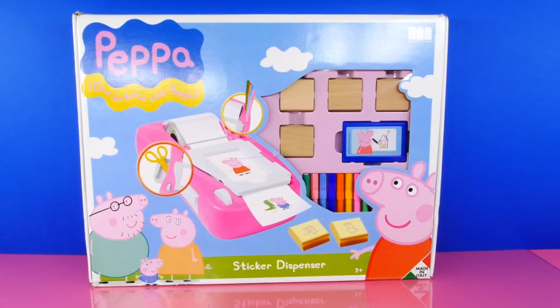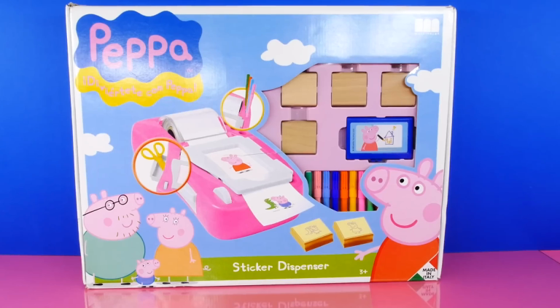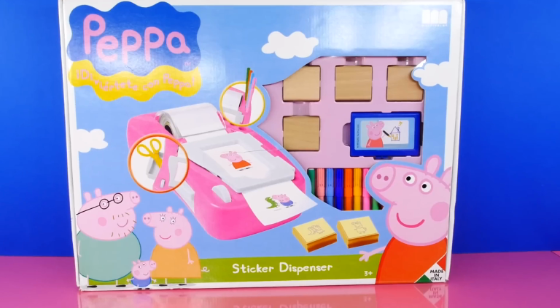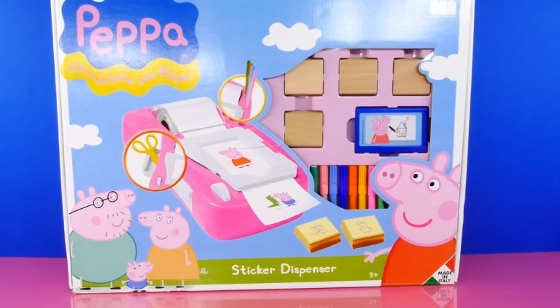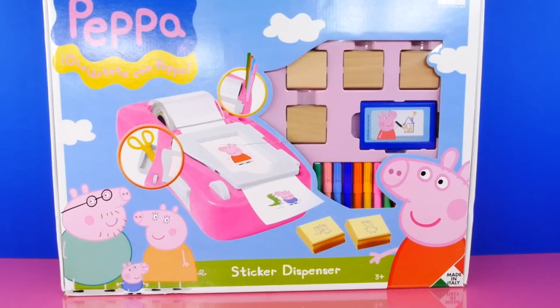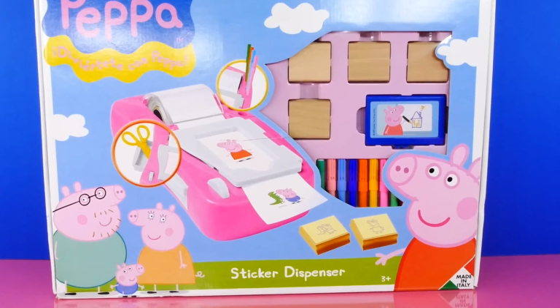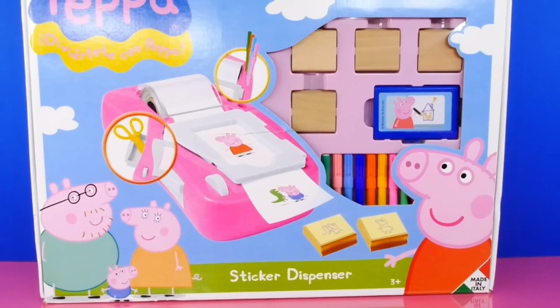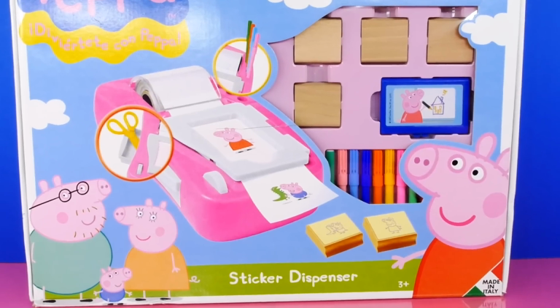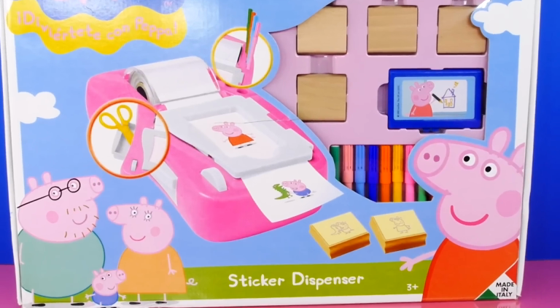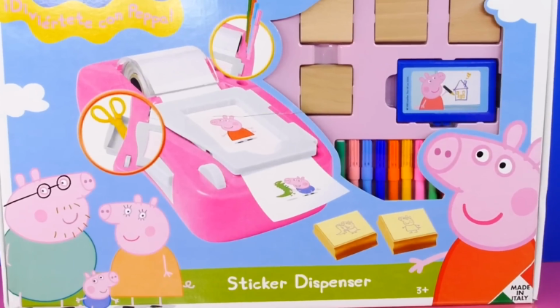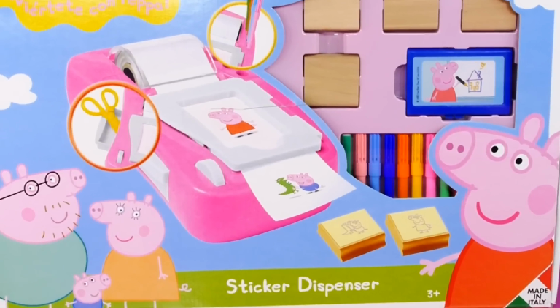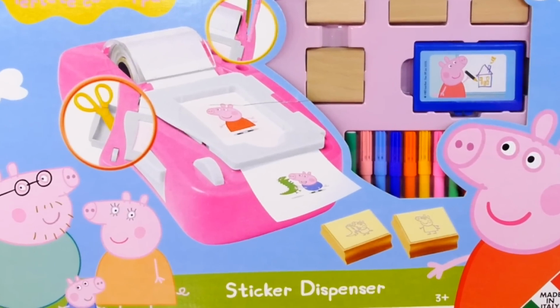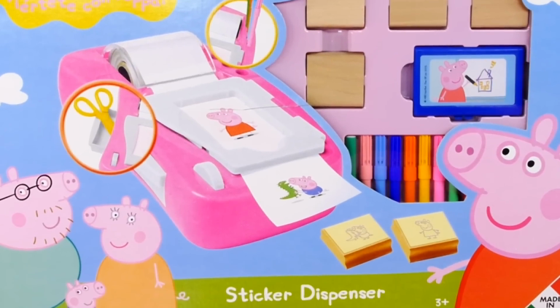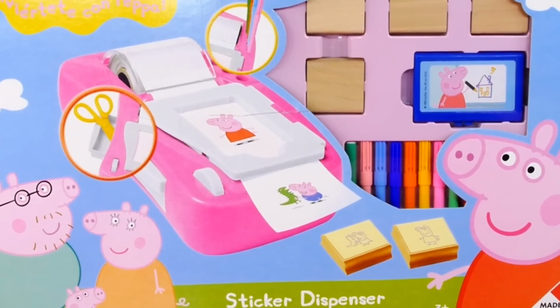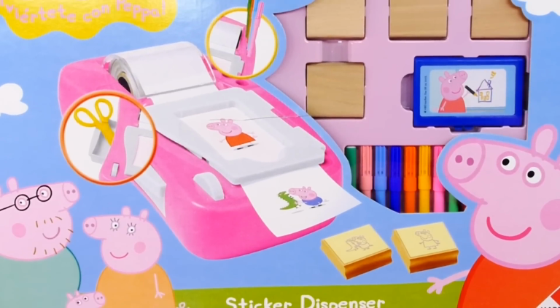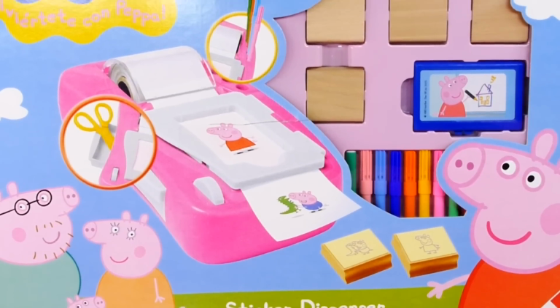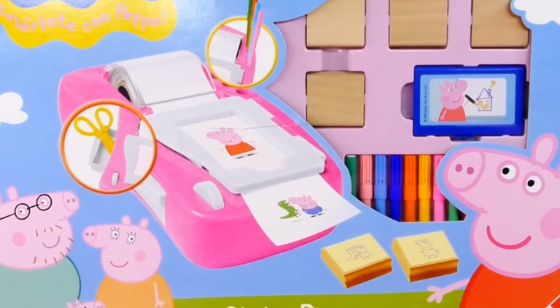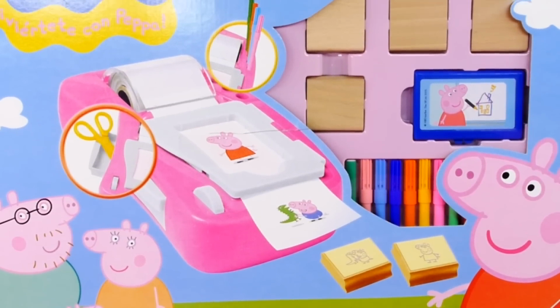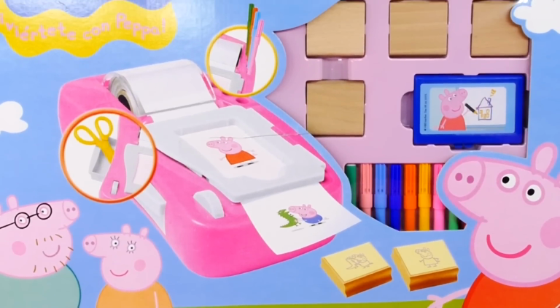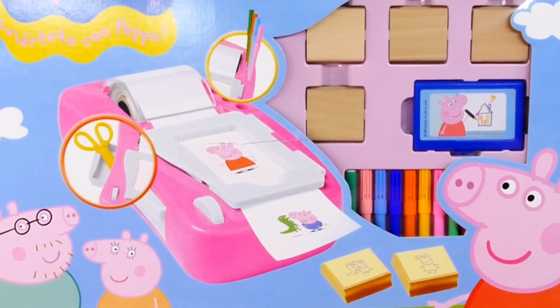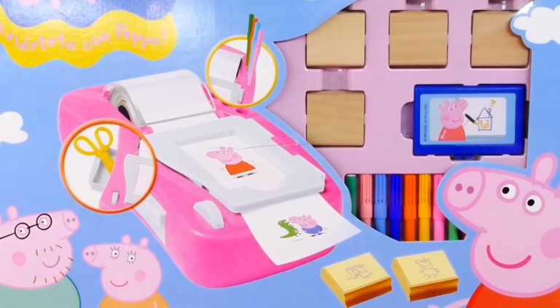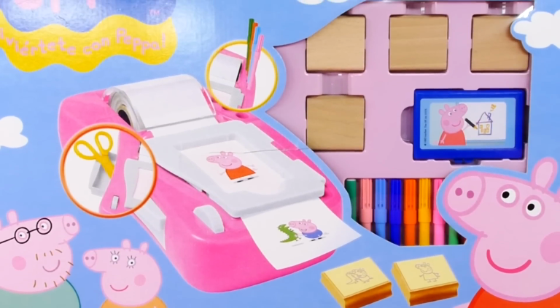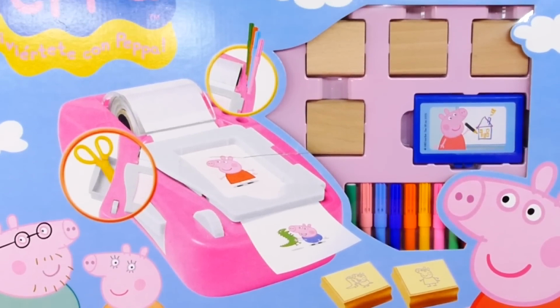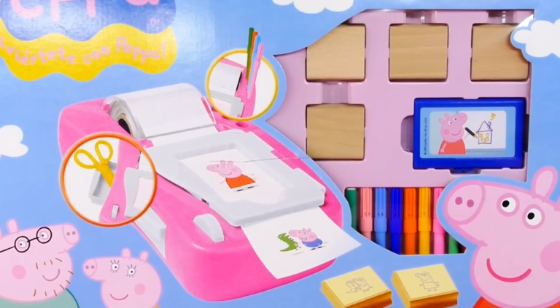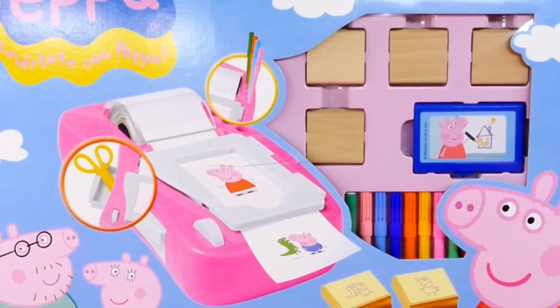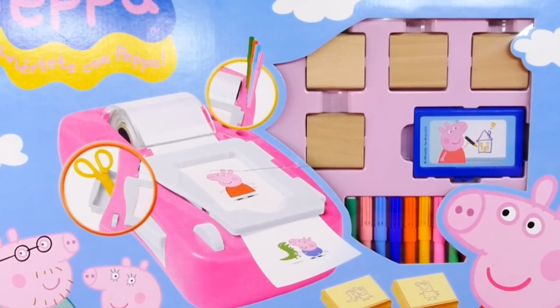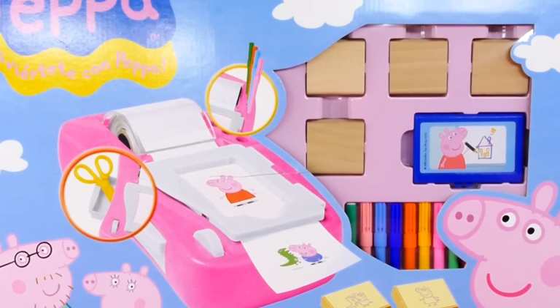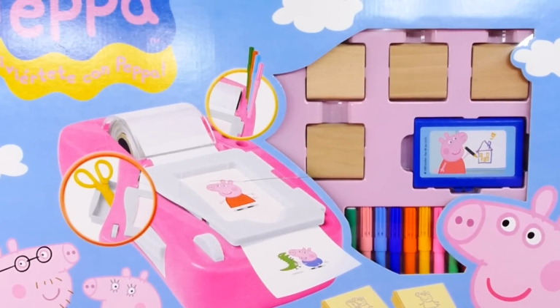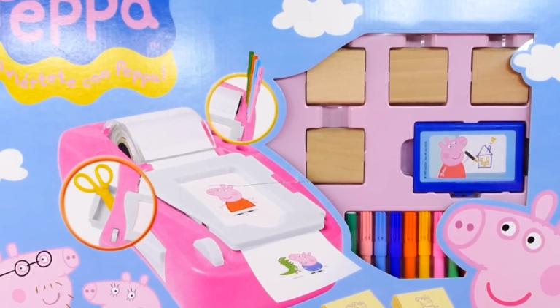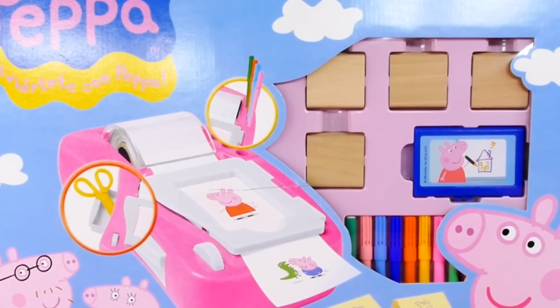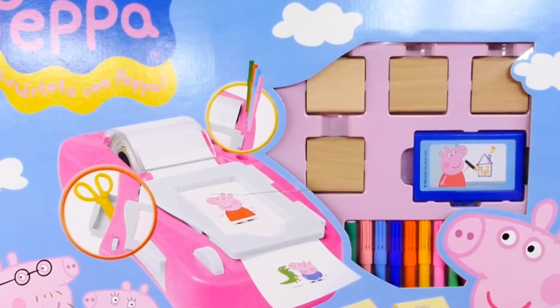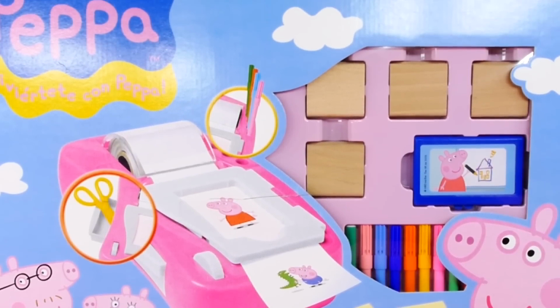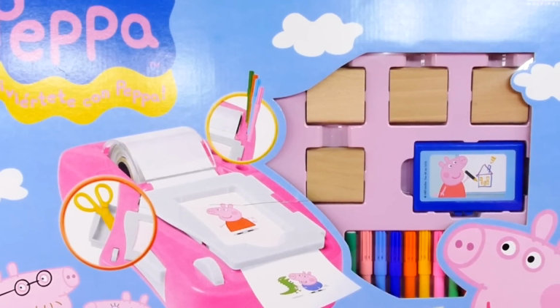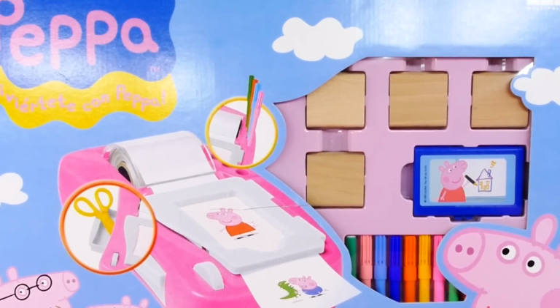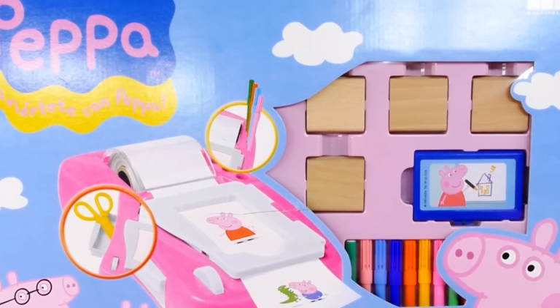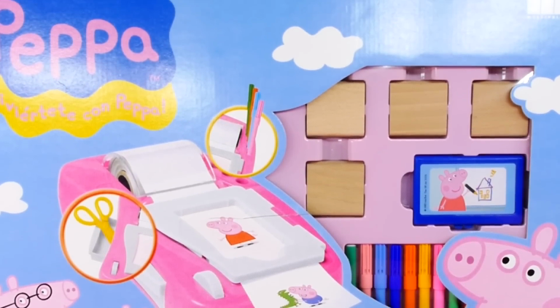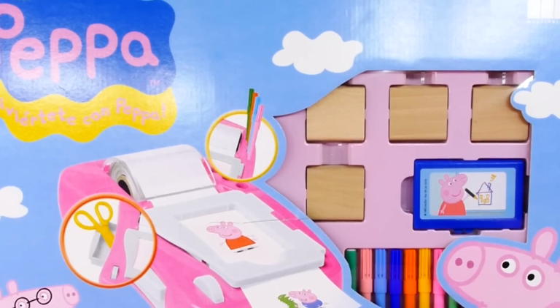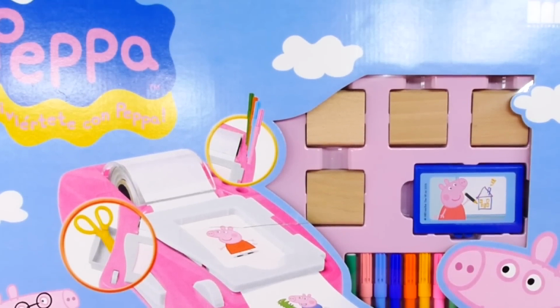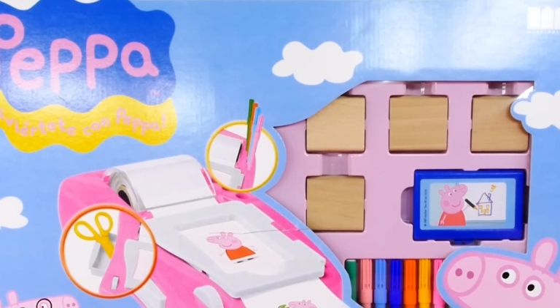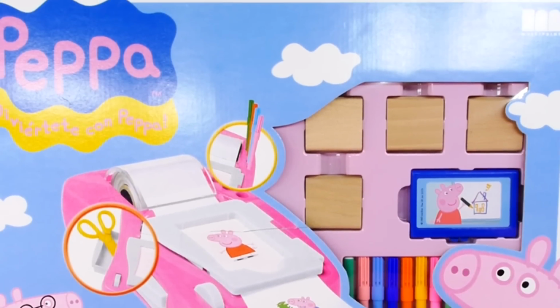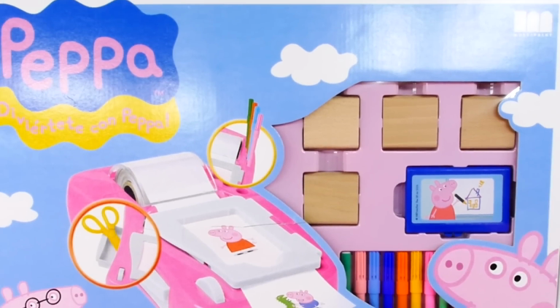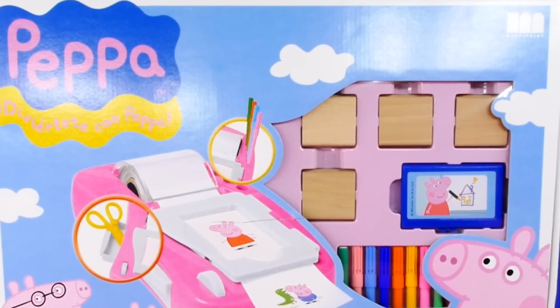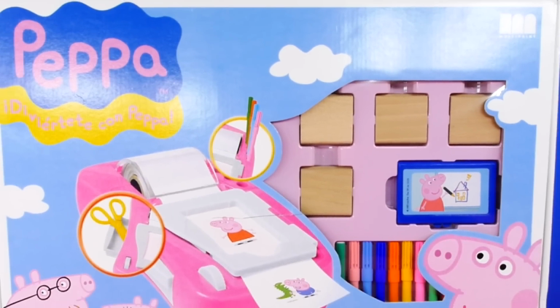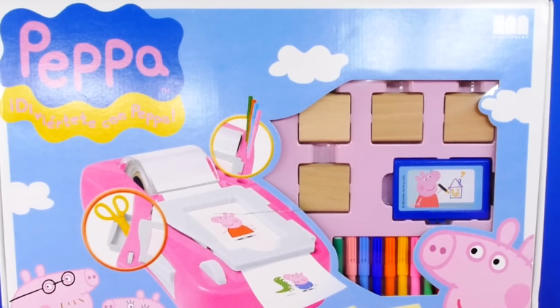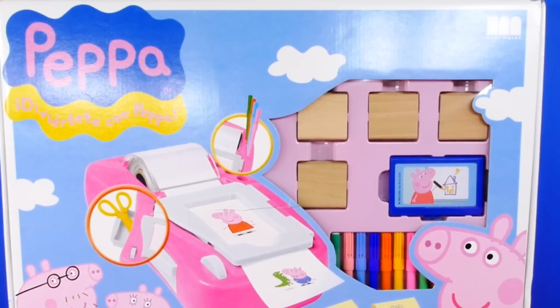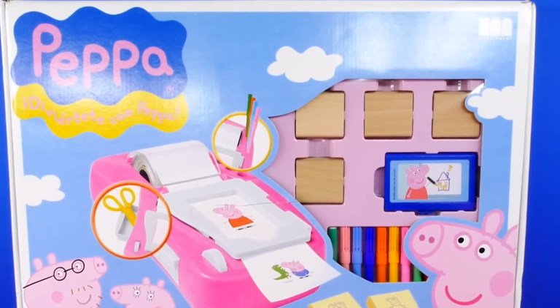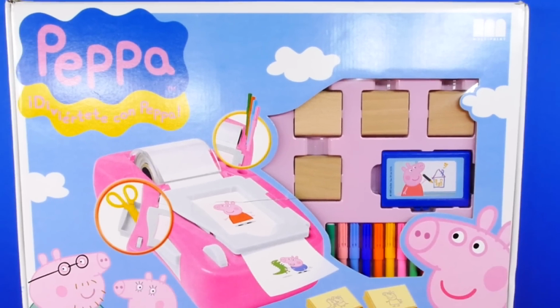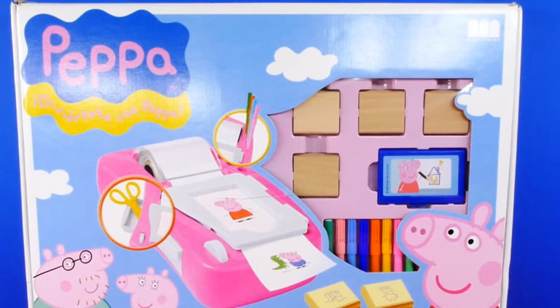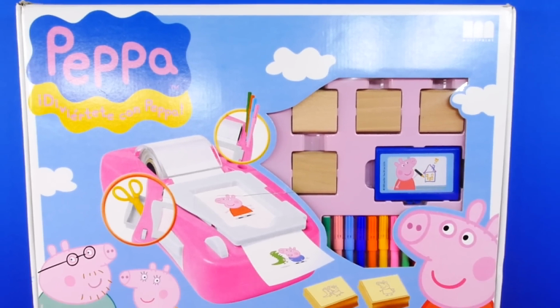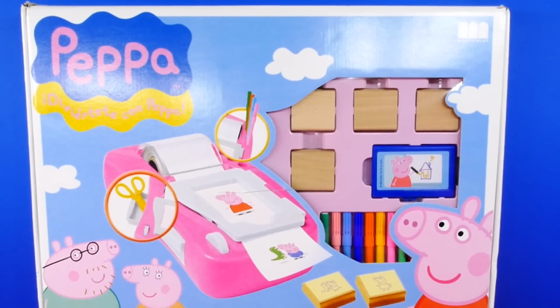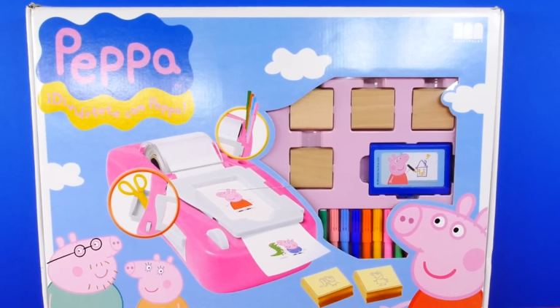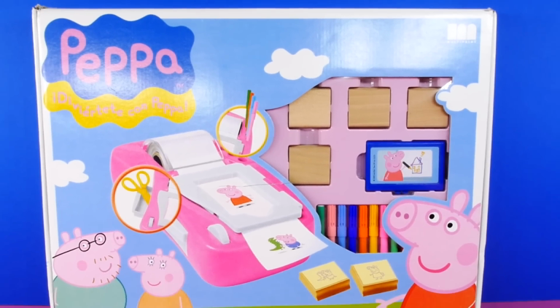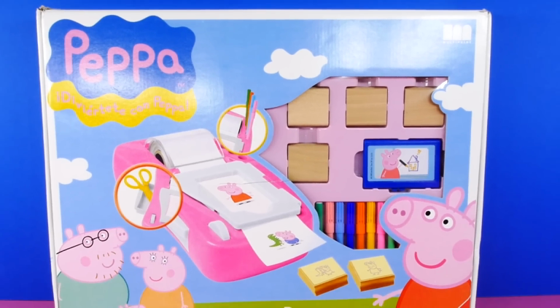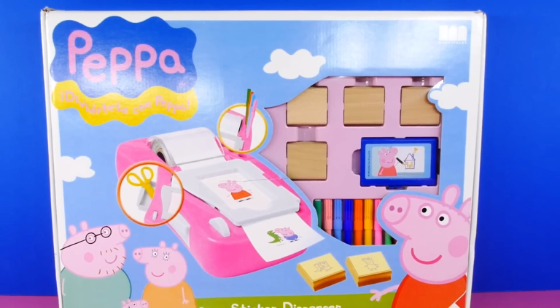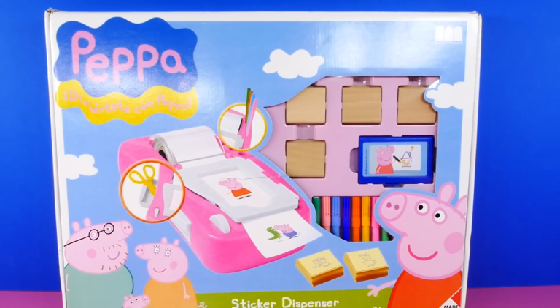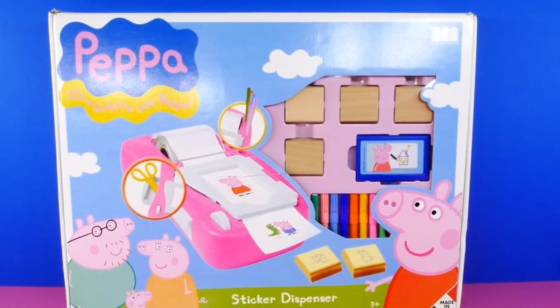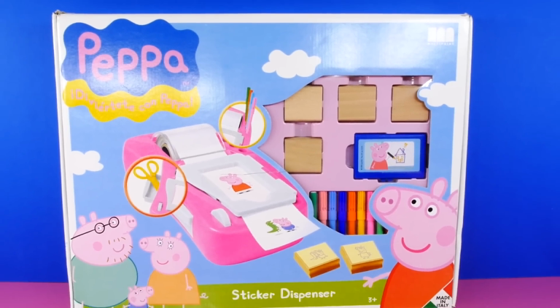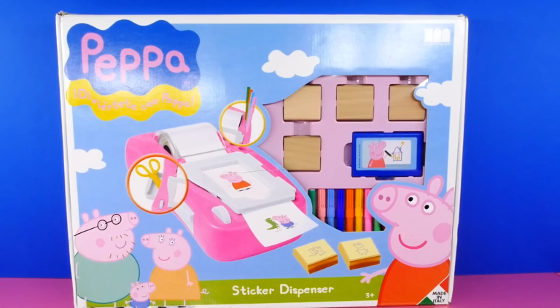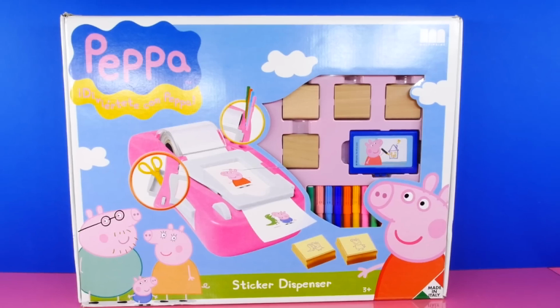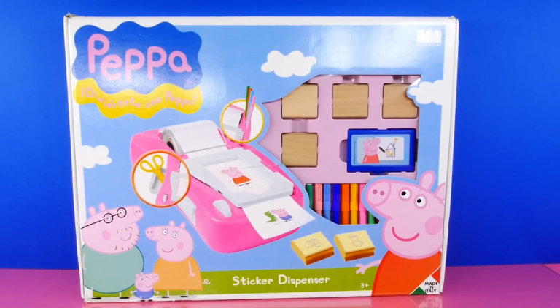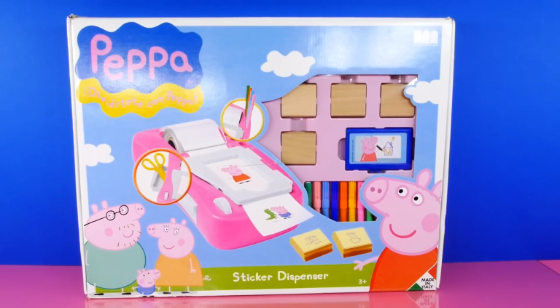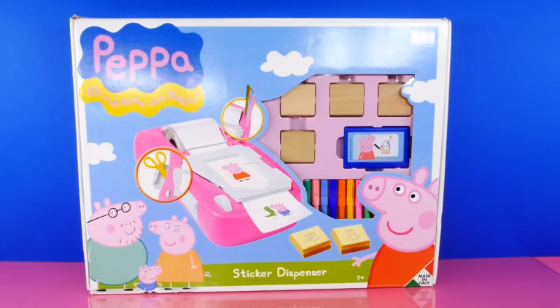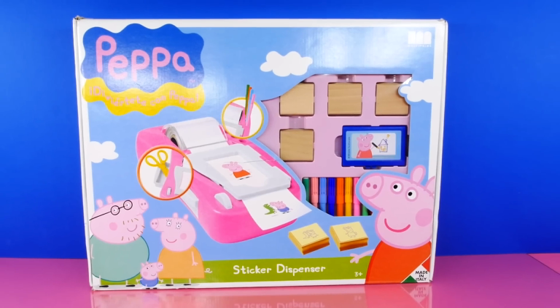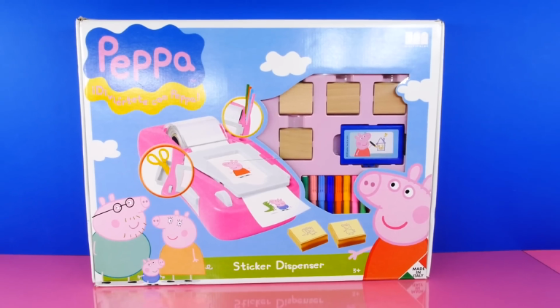Hi guys and welcome to our channel. Today we have a Peppa Pig sticker dispenser. We're gonna have some fun.